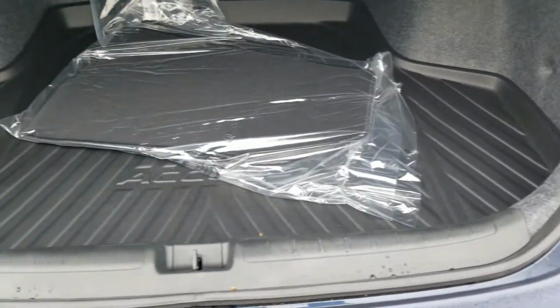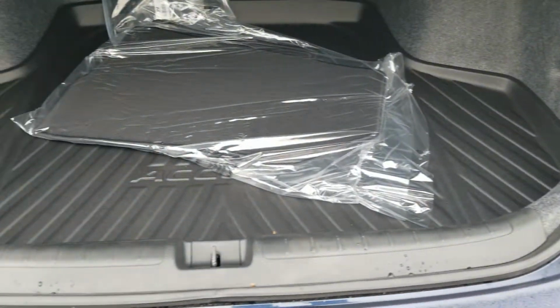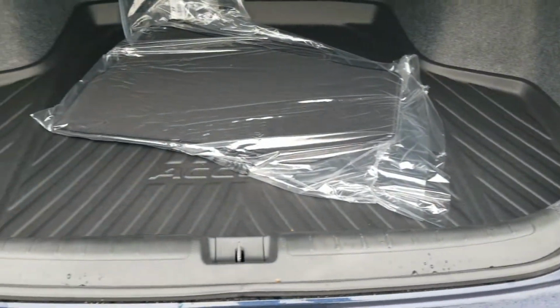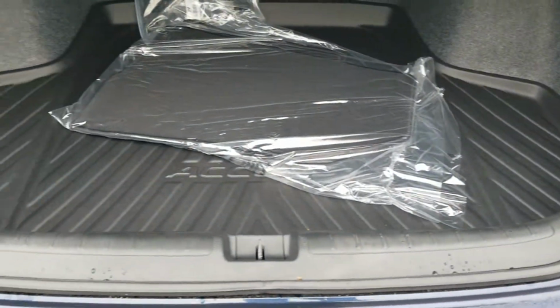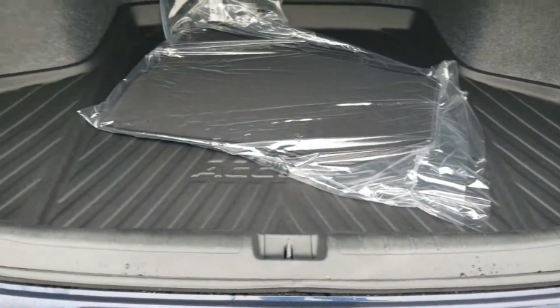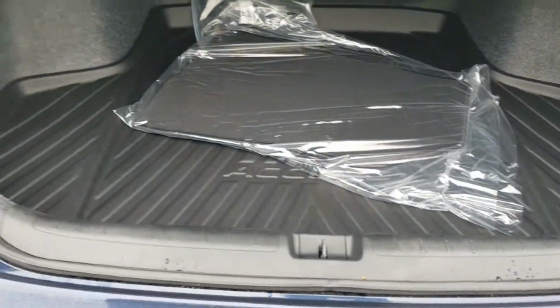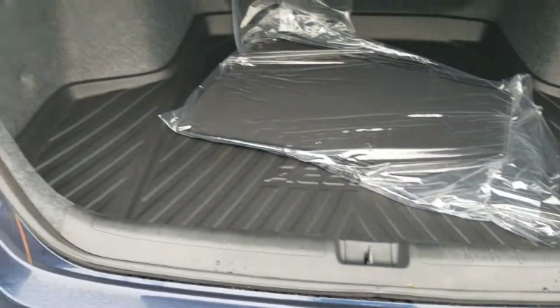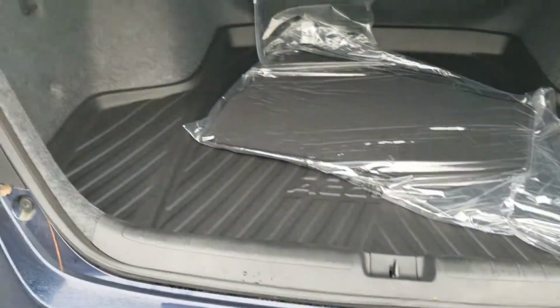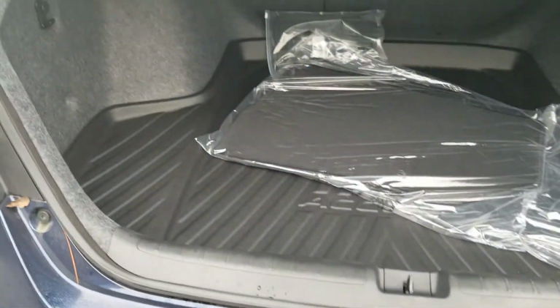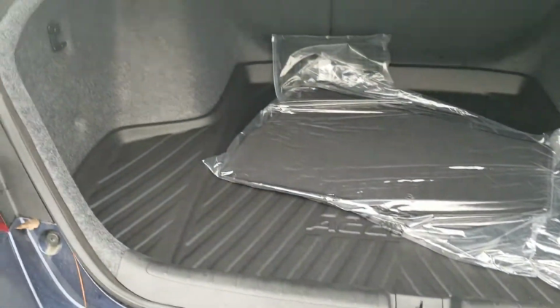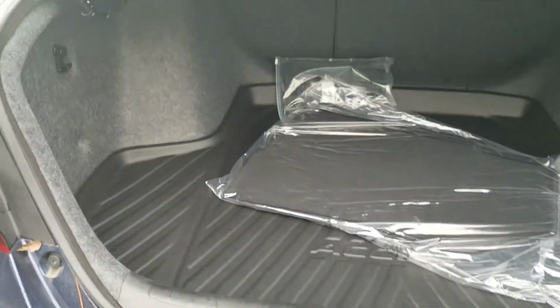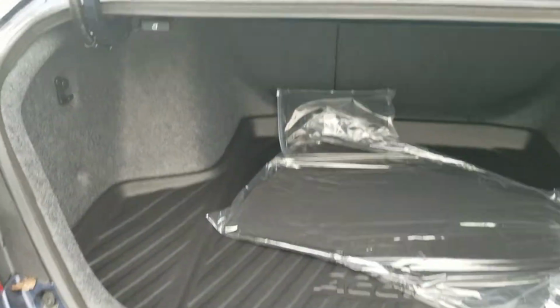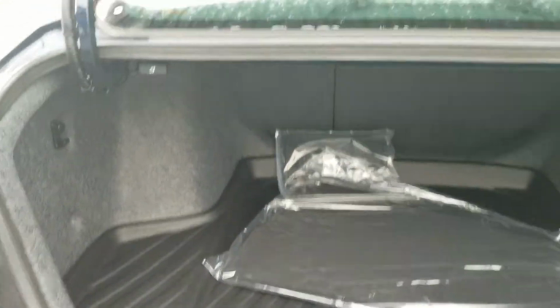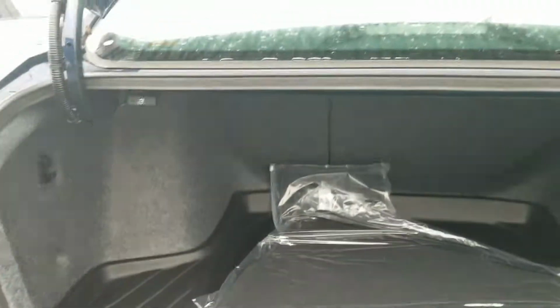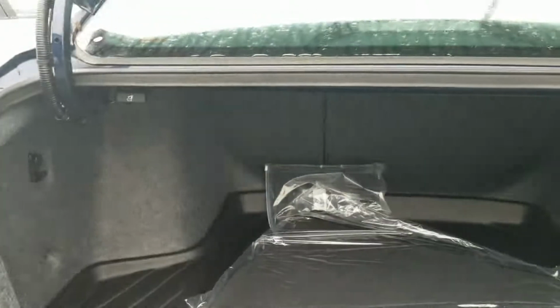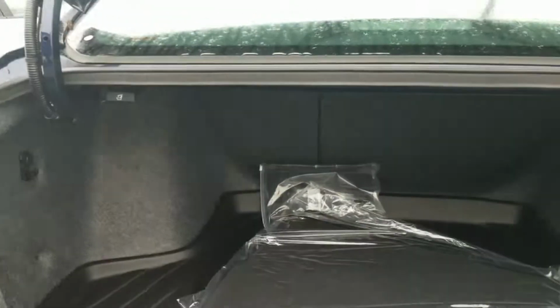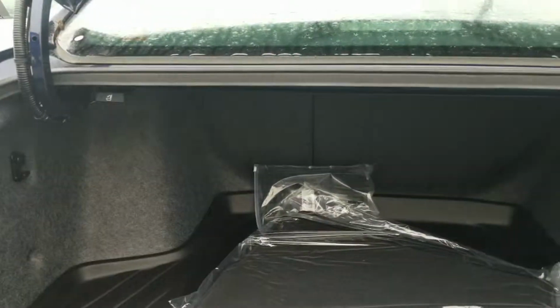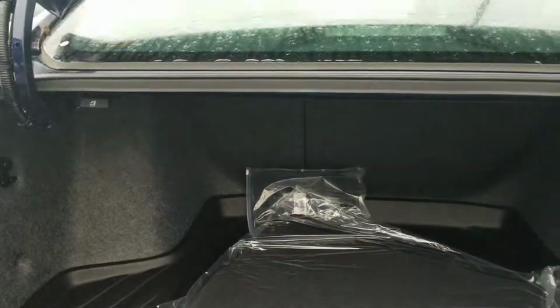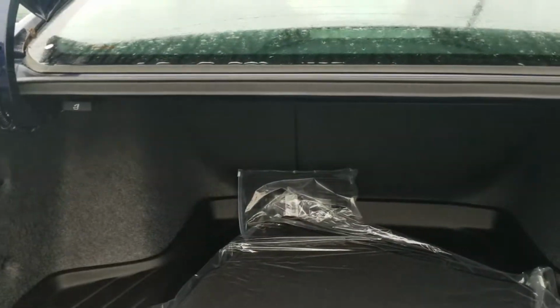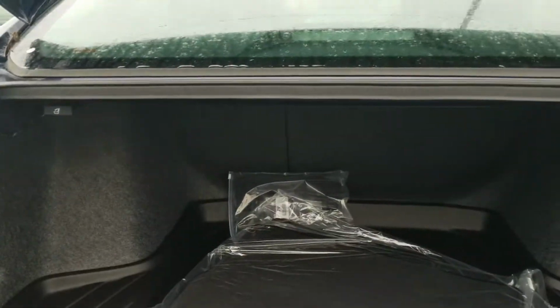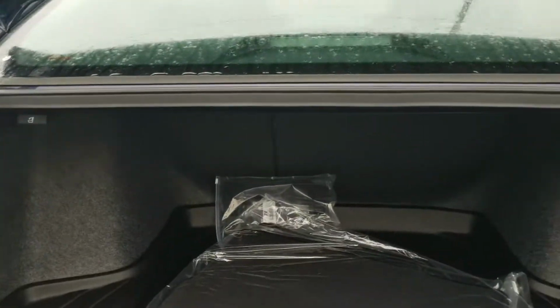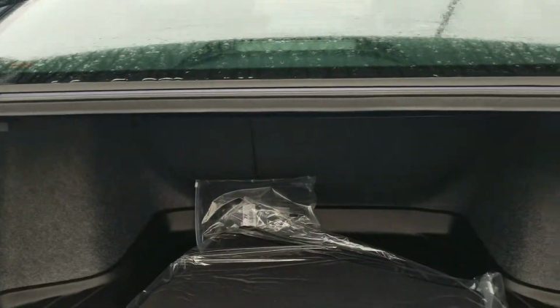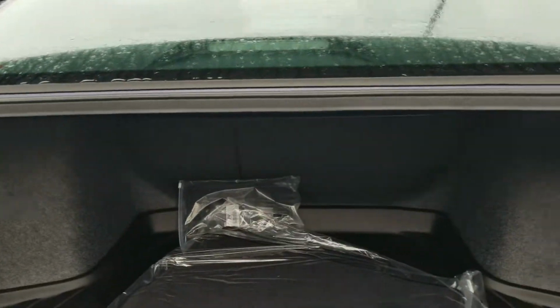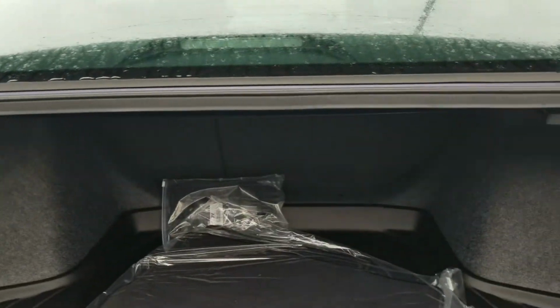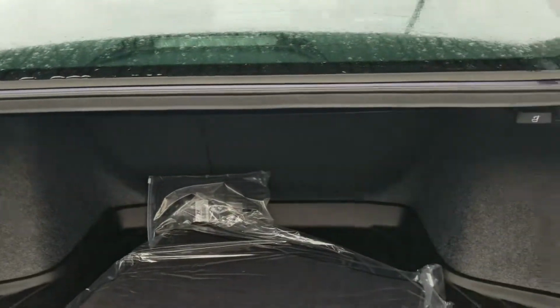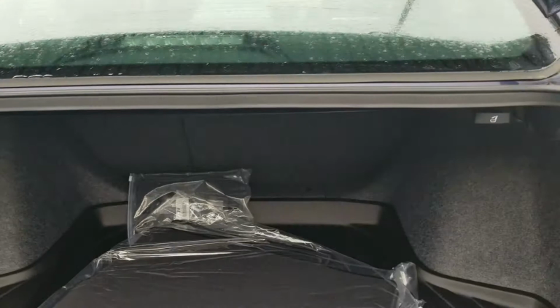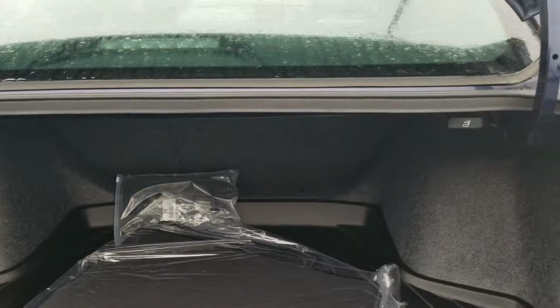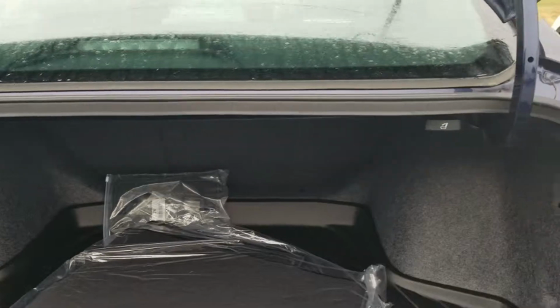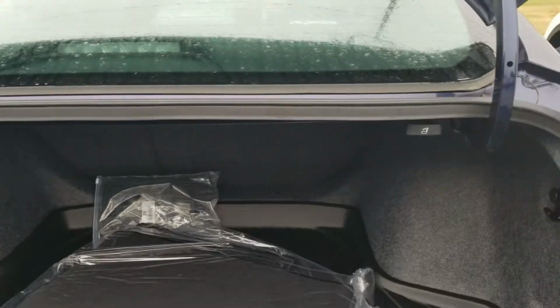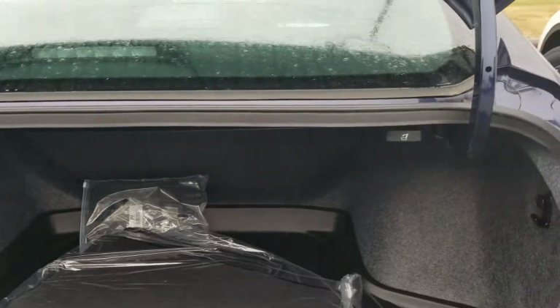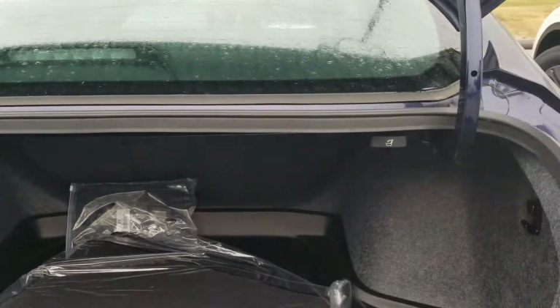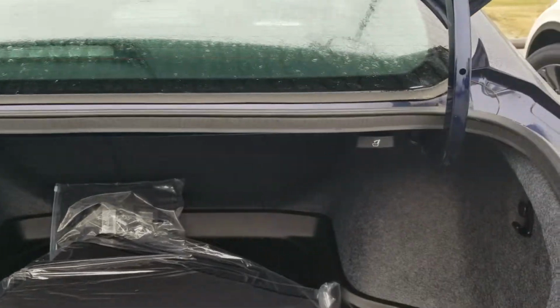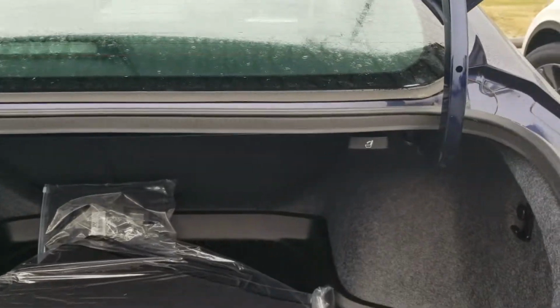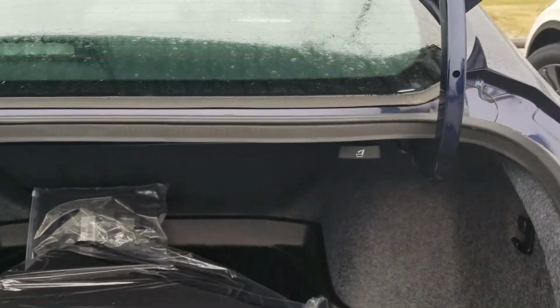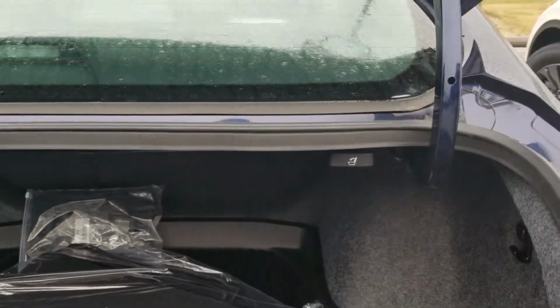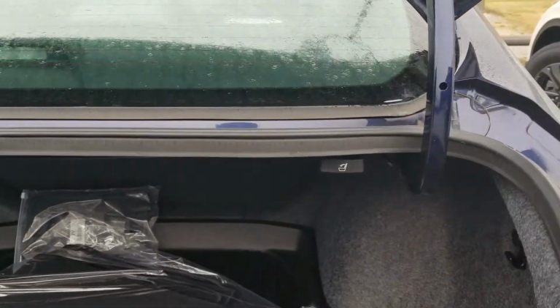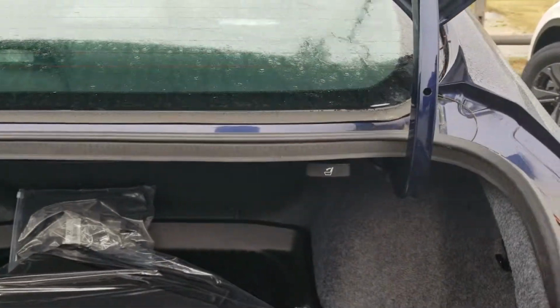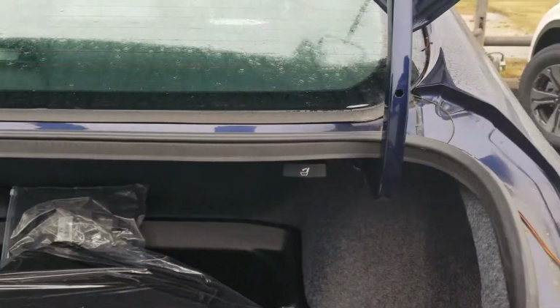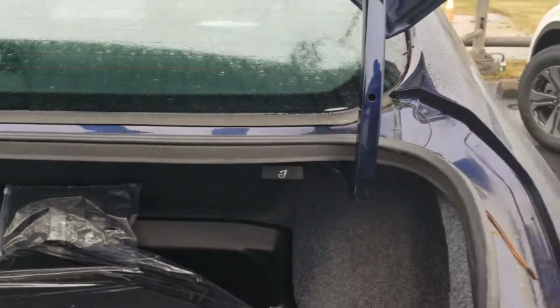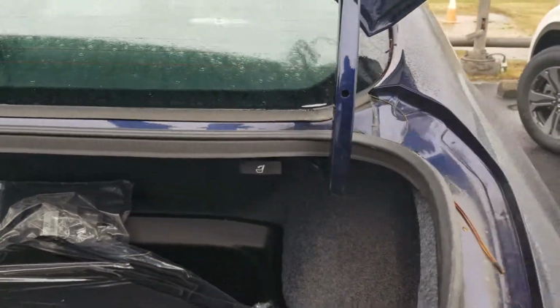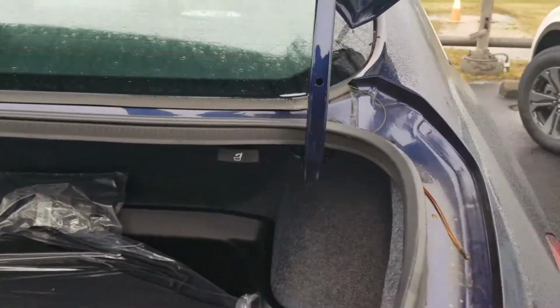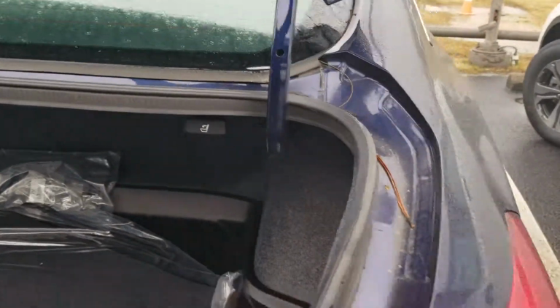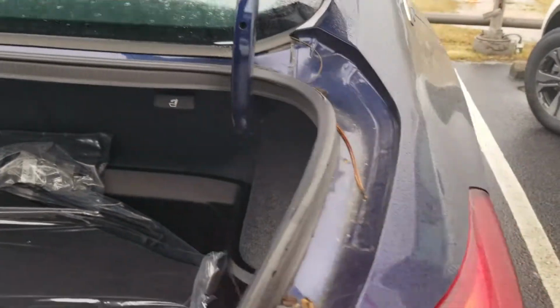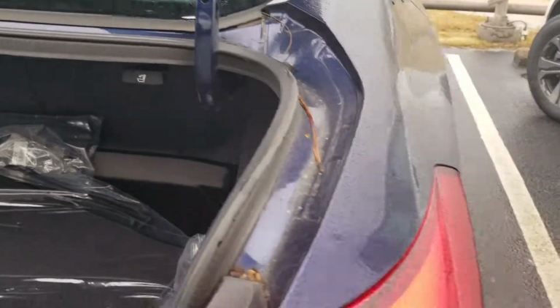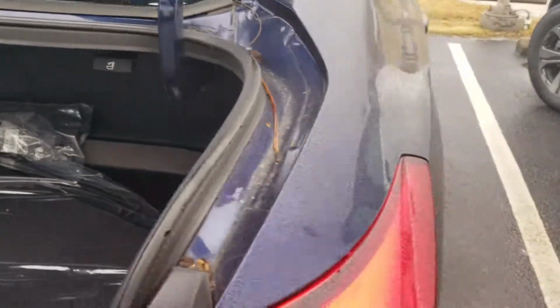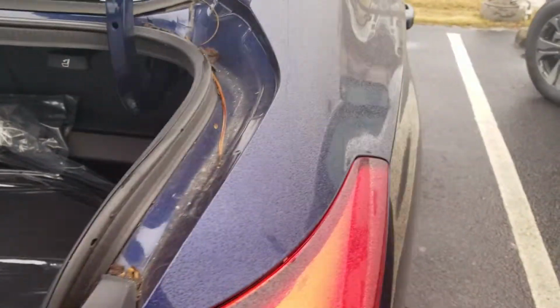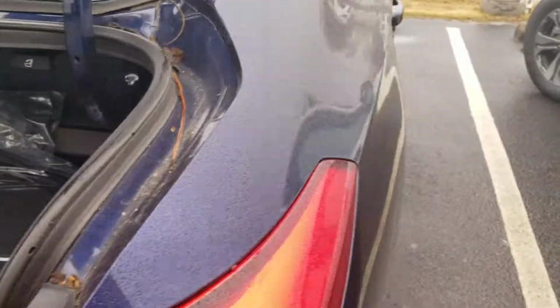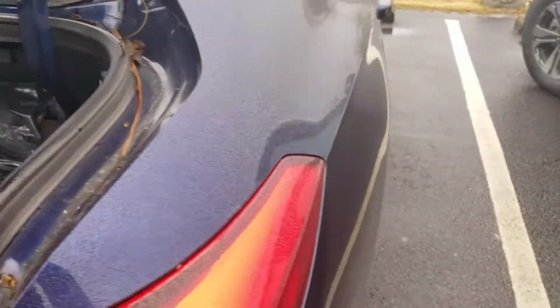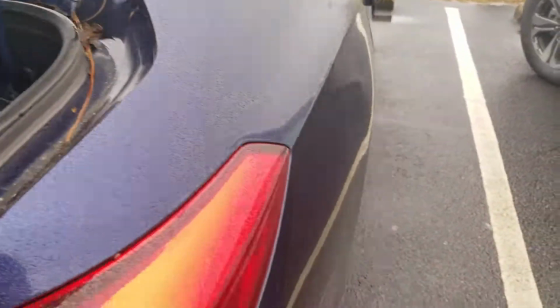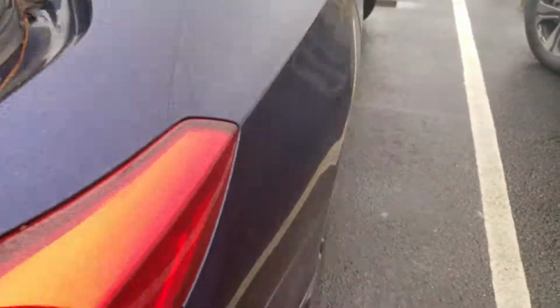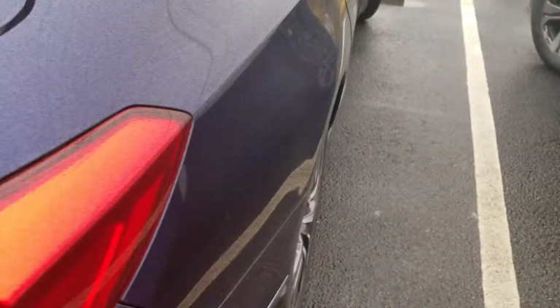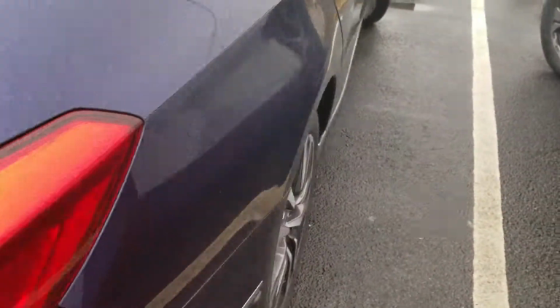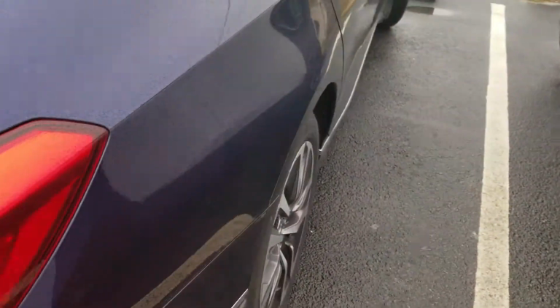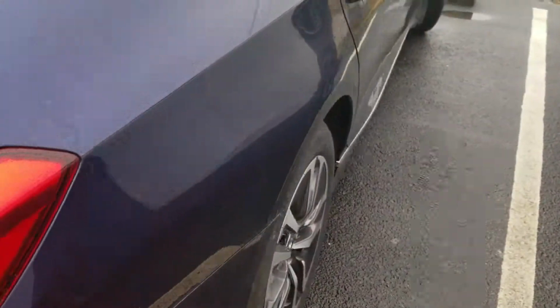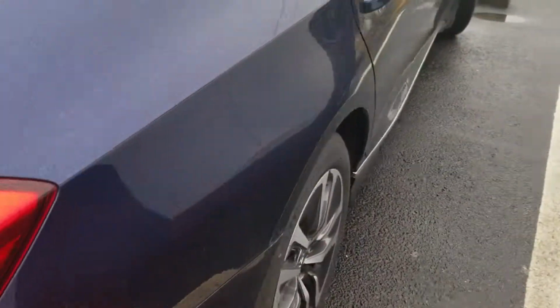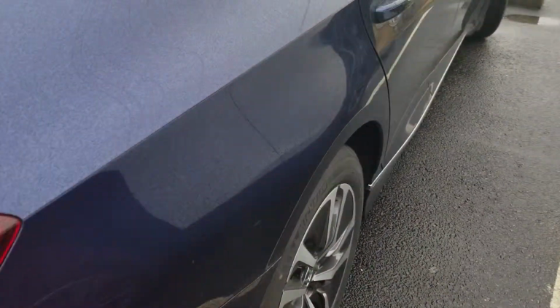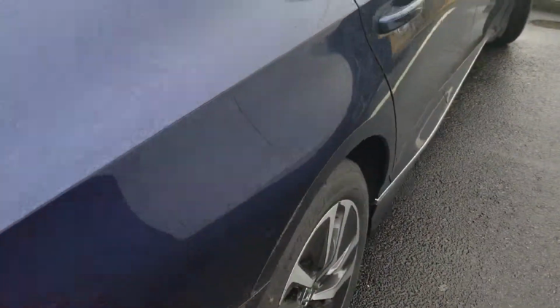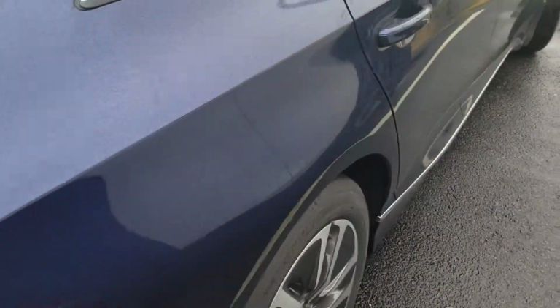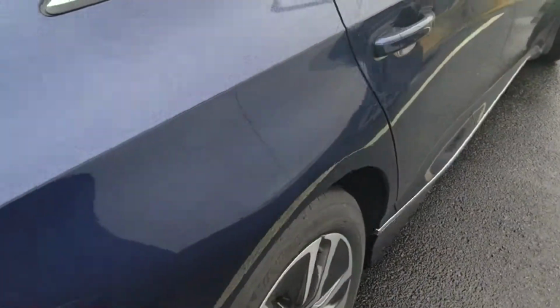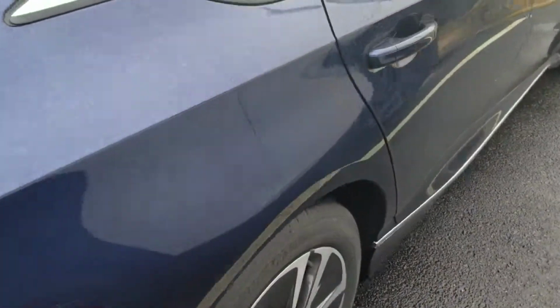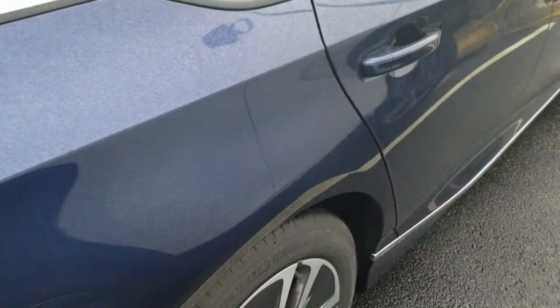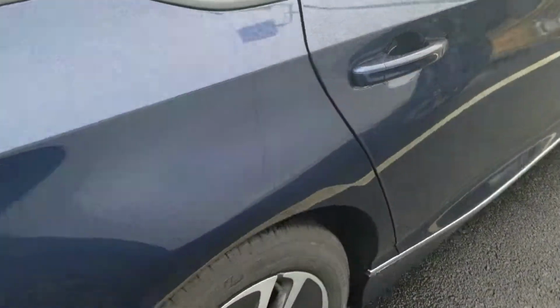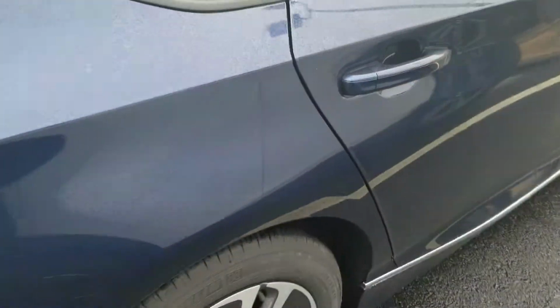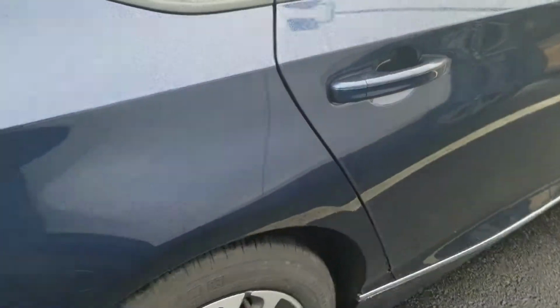Cargo liner, great space in the hybrid trunk, fold-down seats as well.